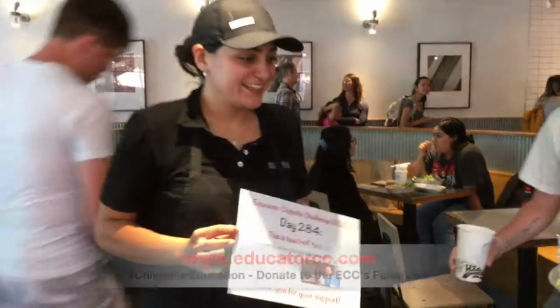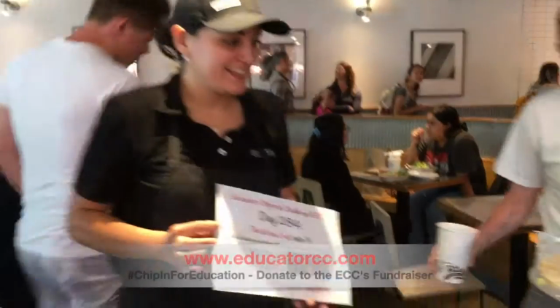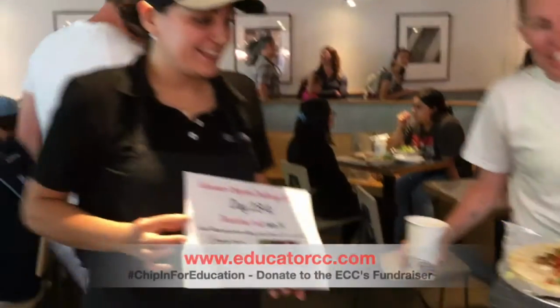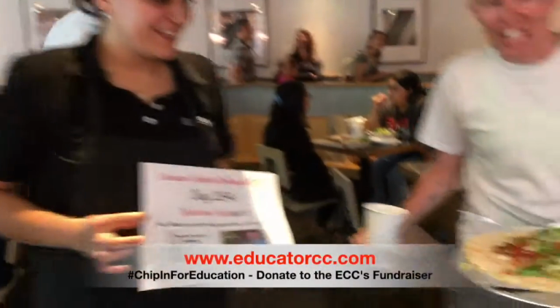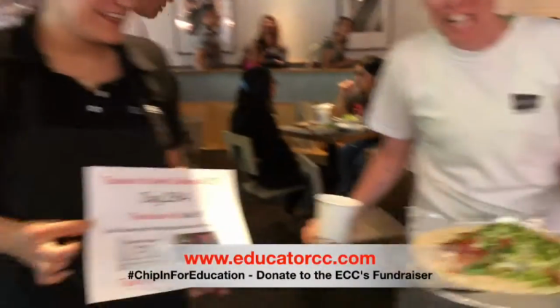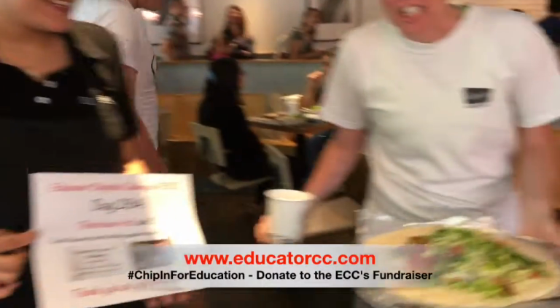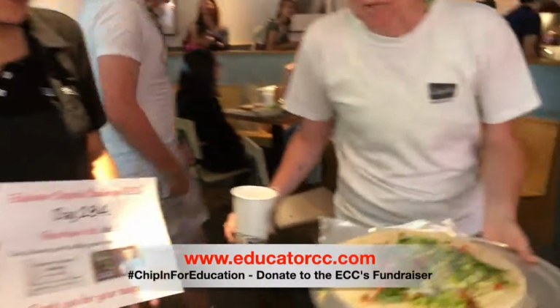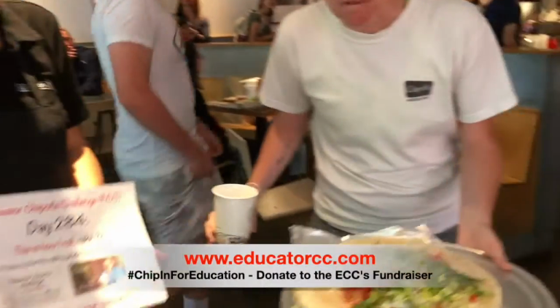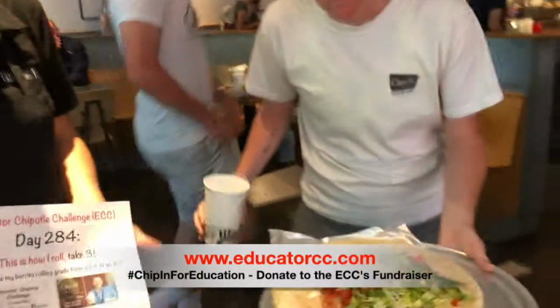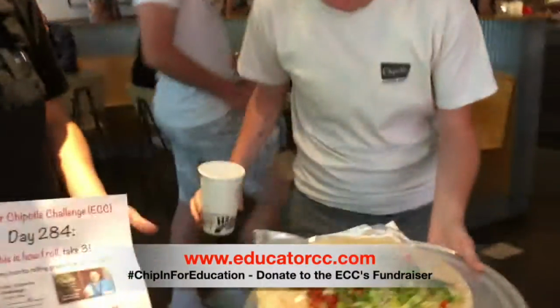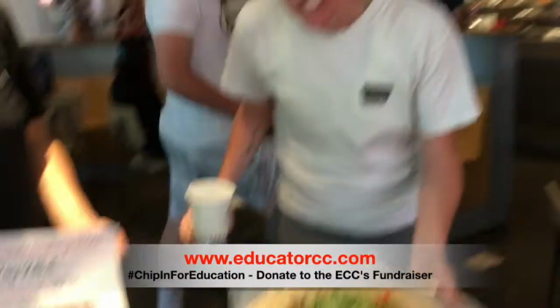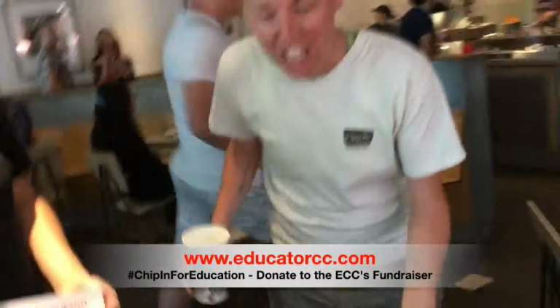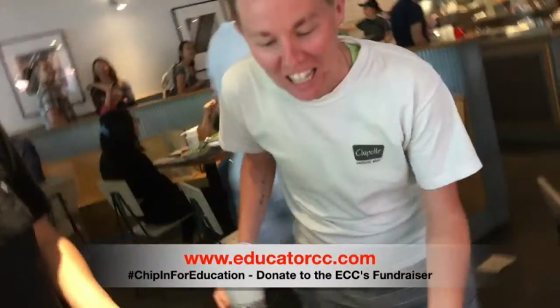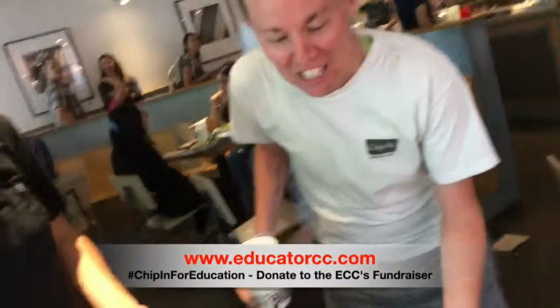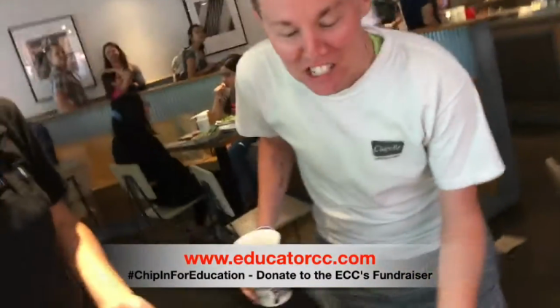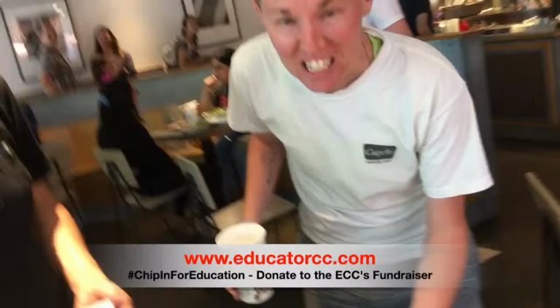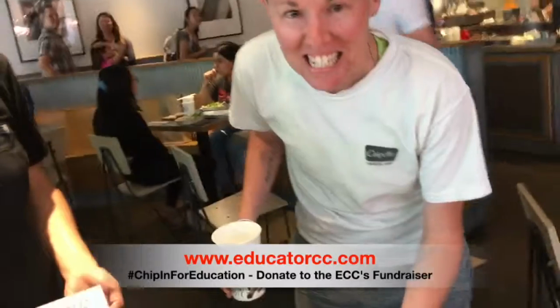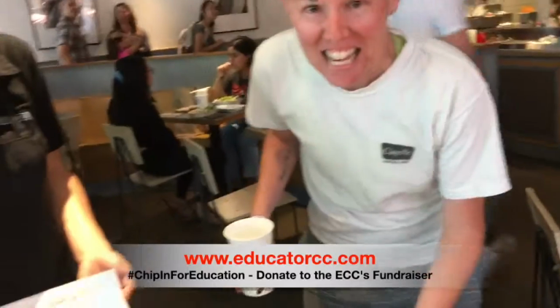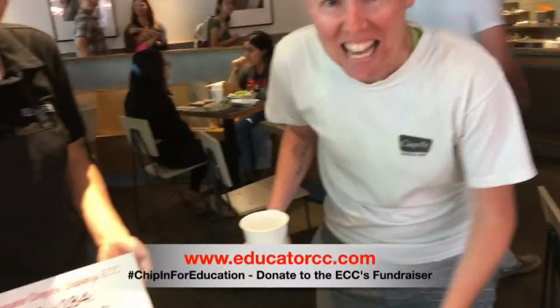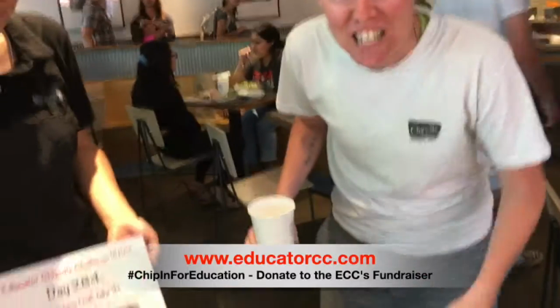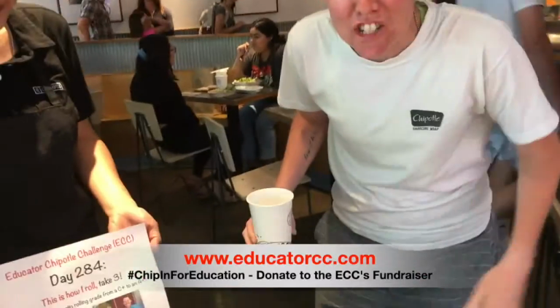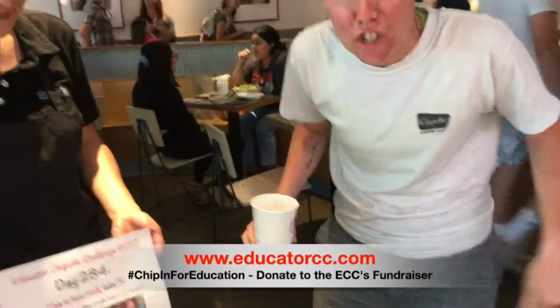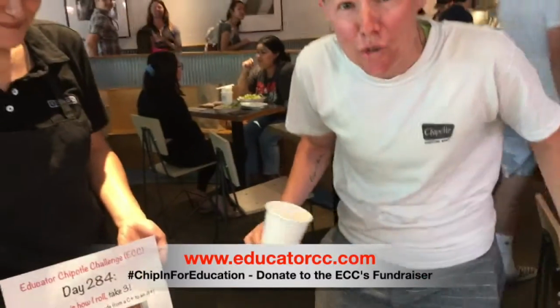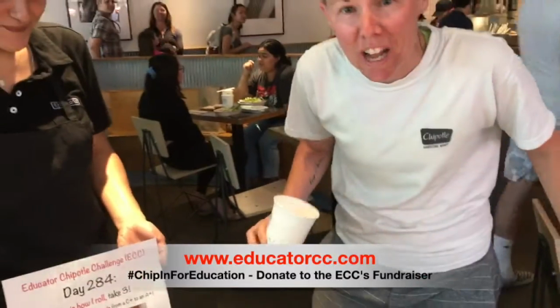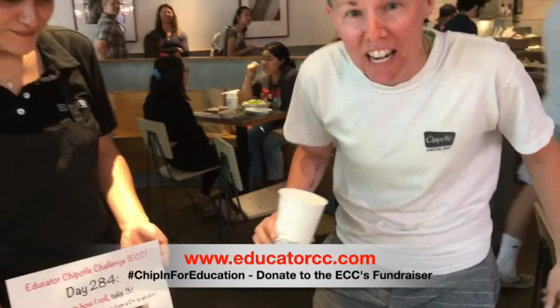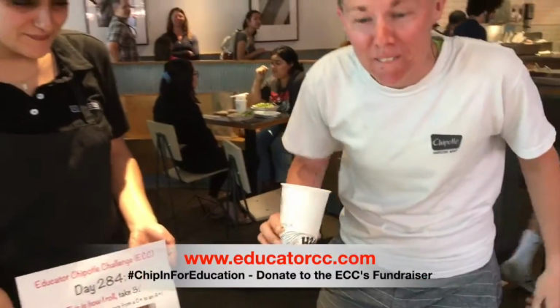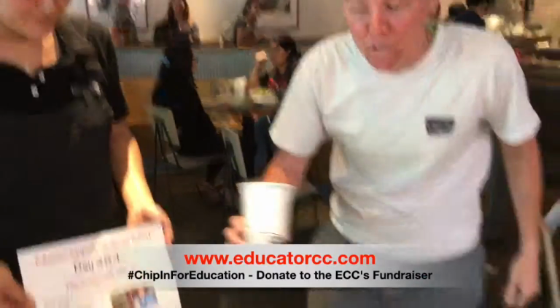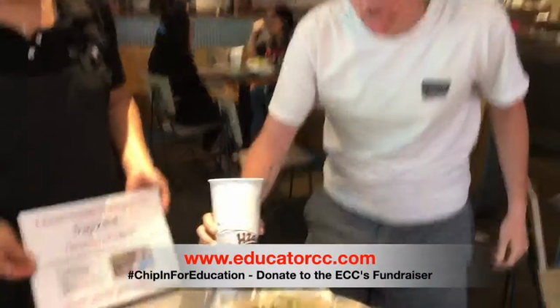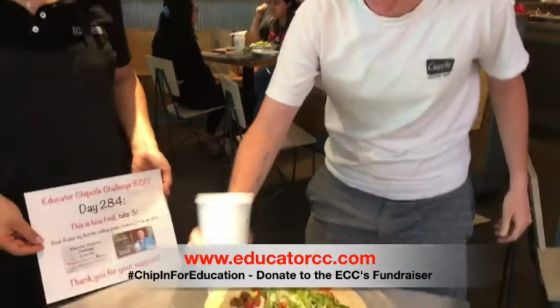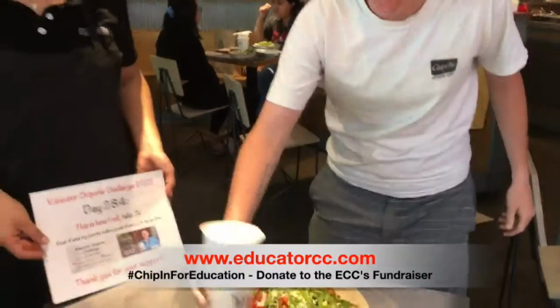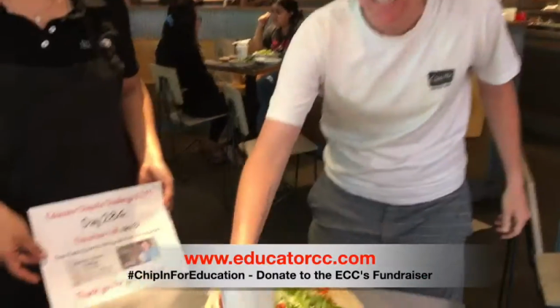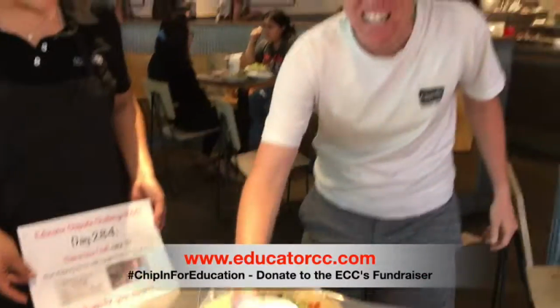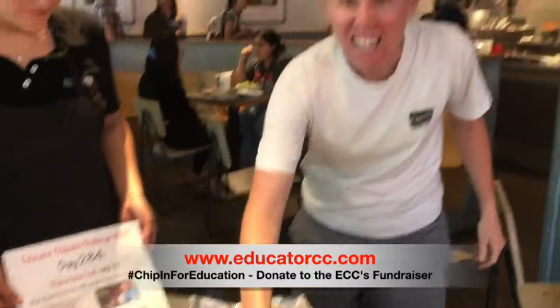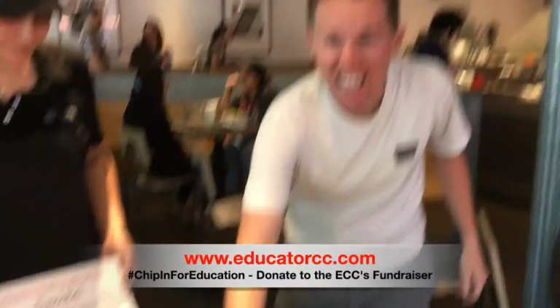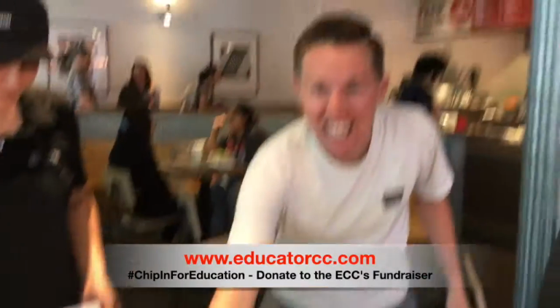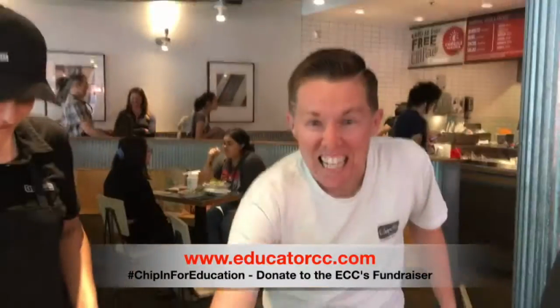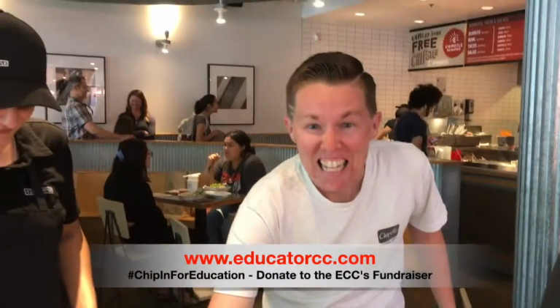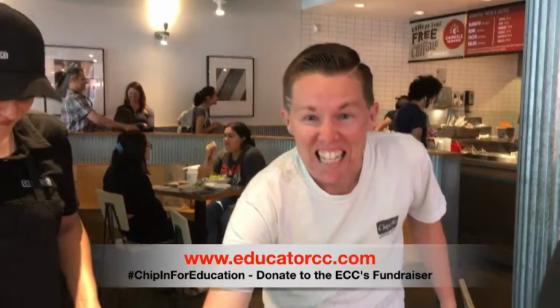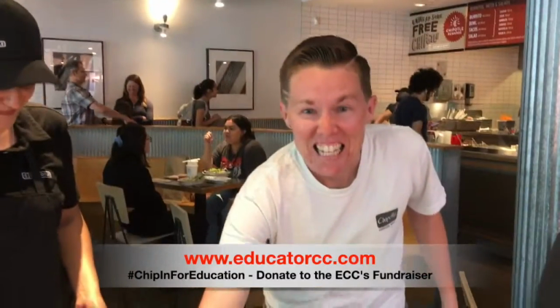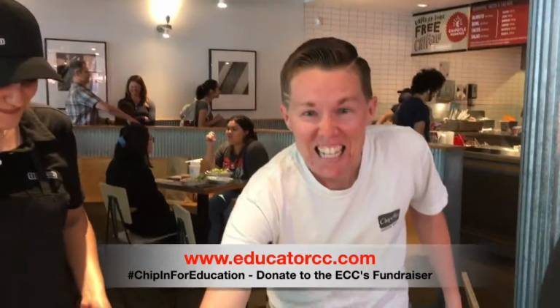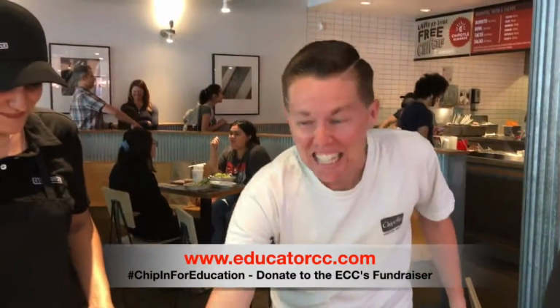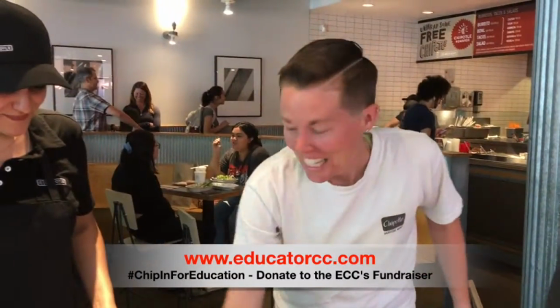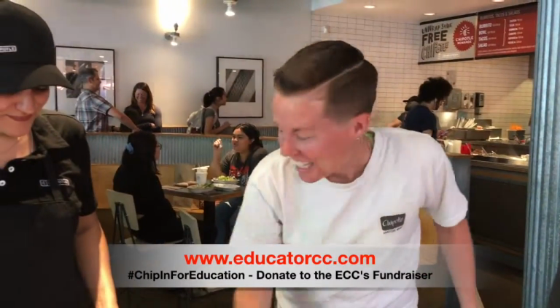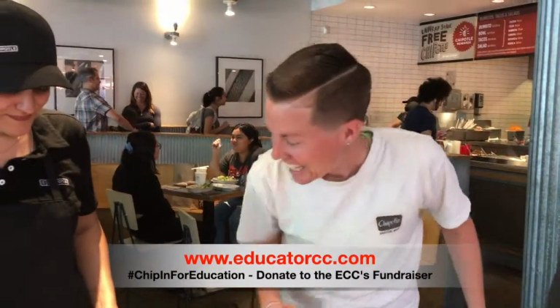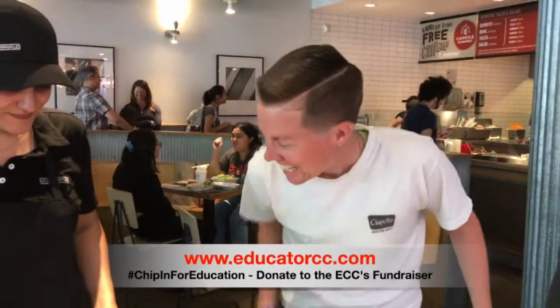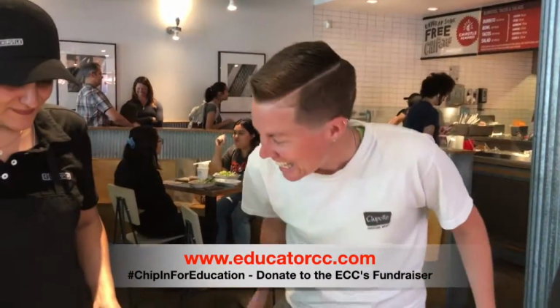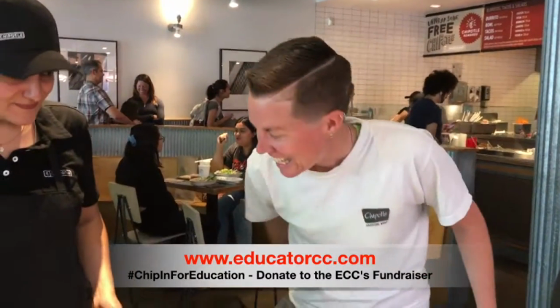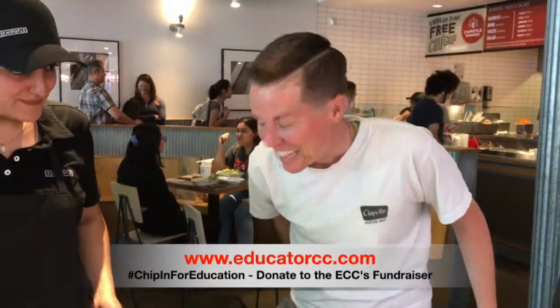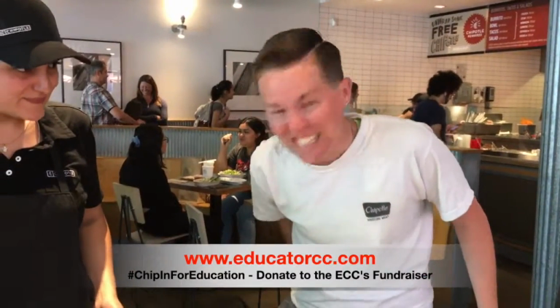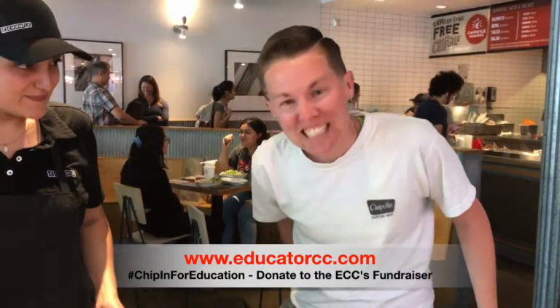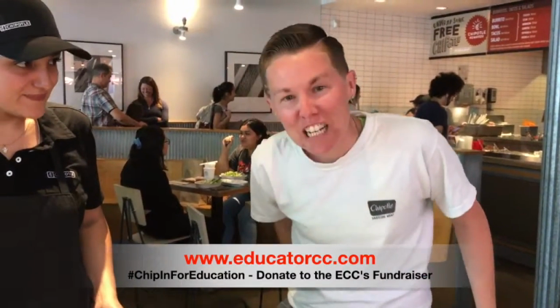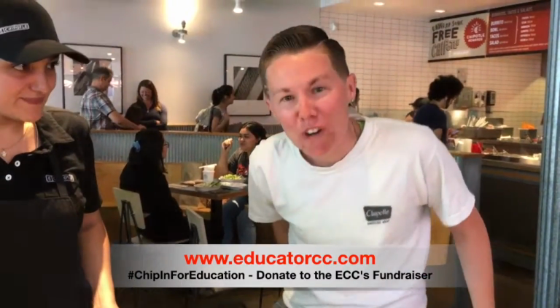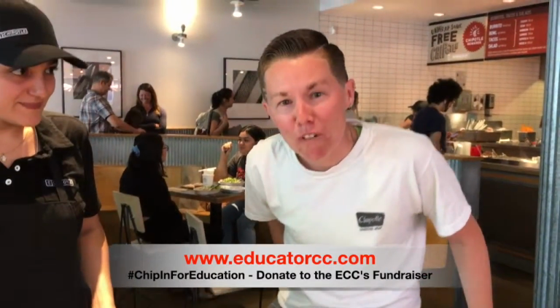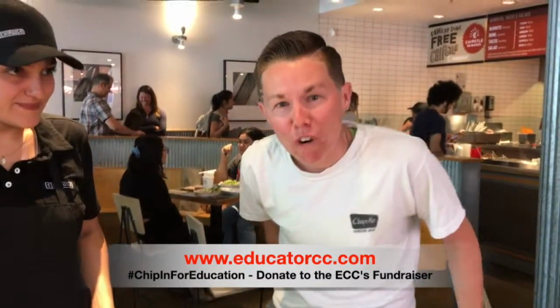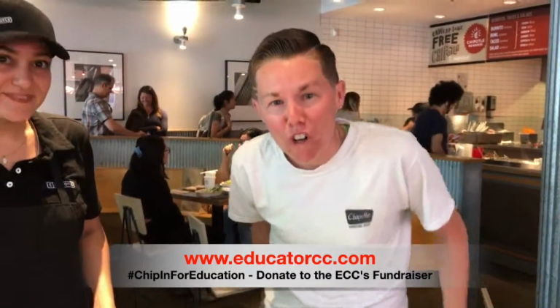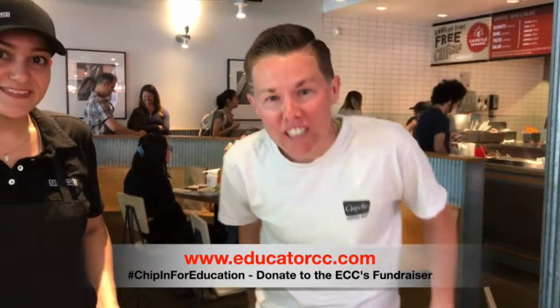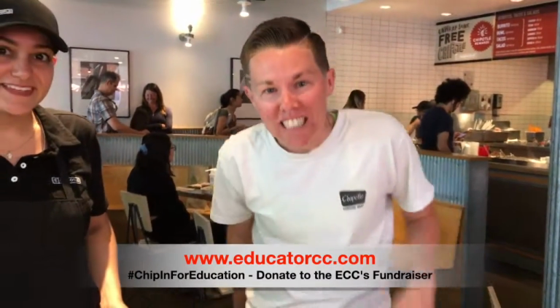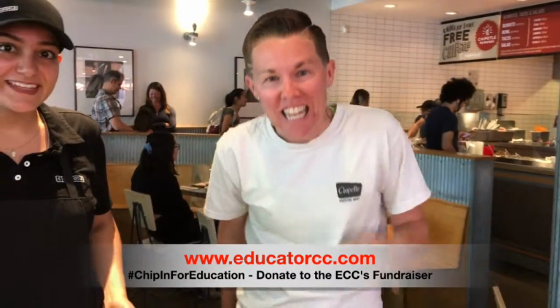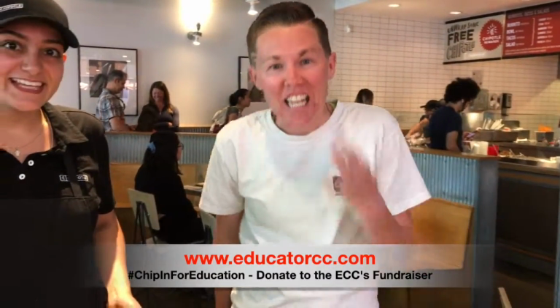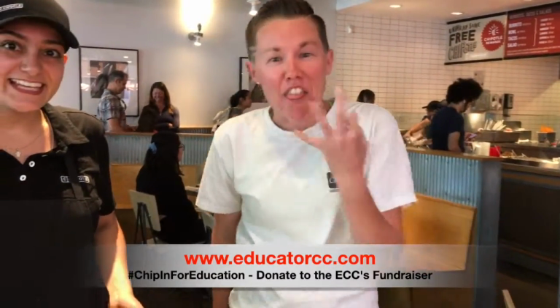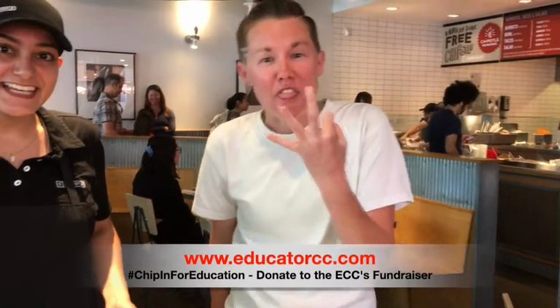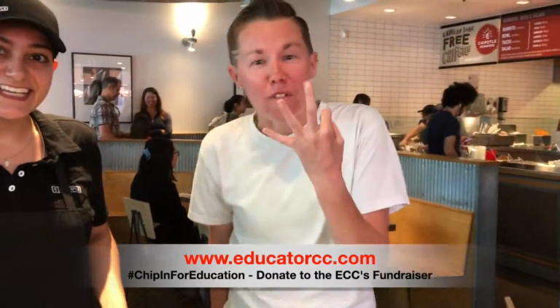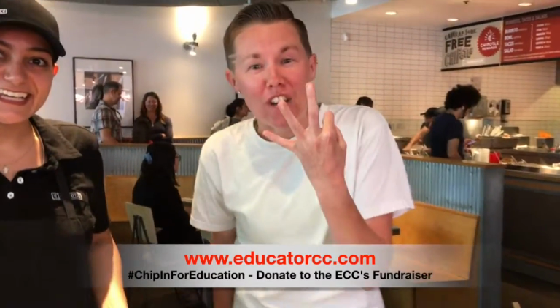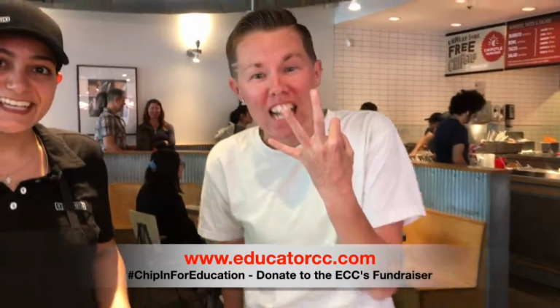Educators Quality Challenge, day 284. This is how I roll, take three.